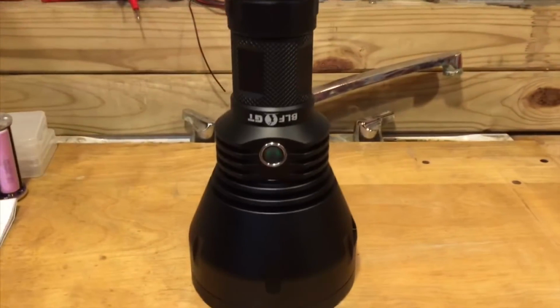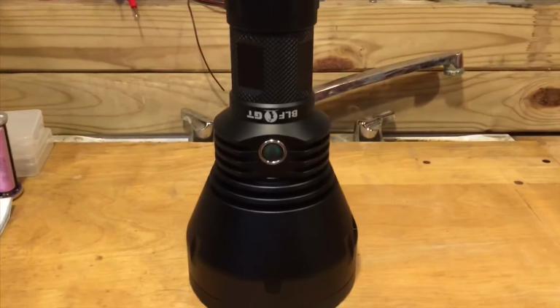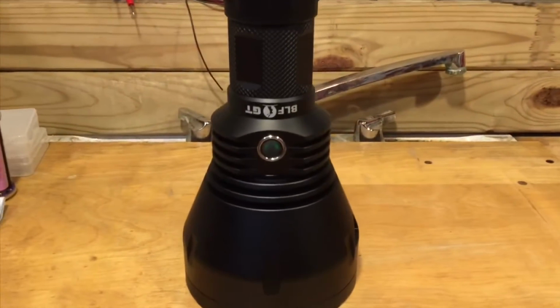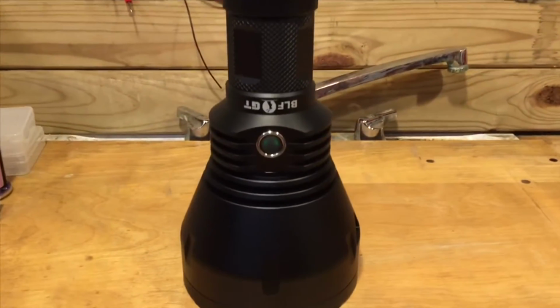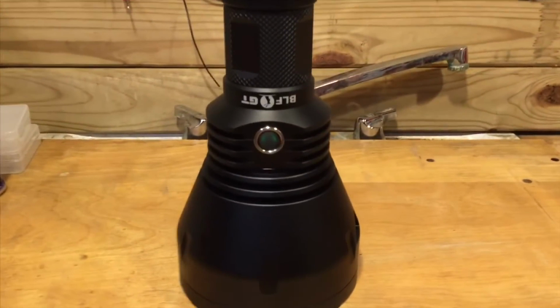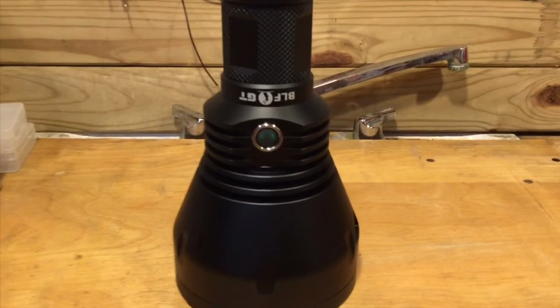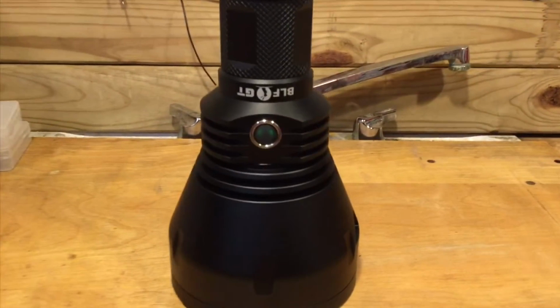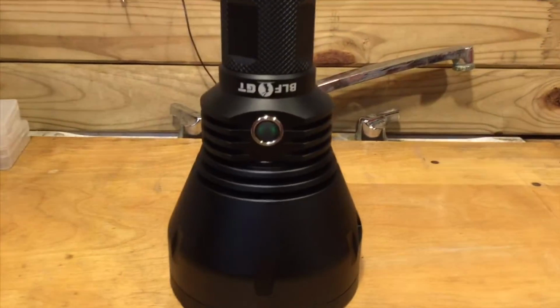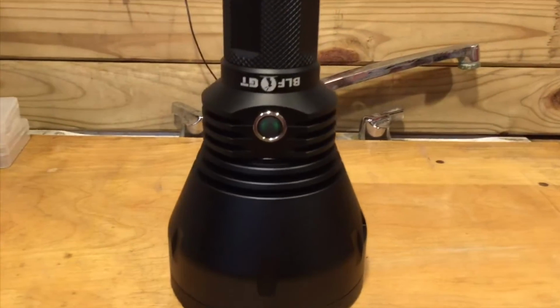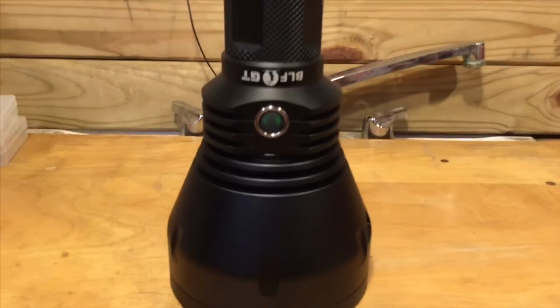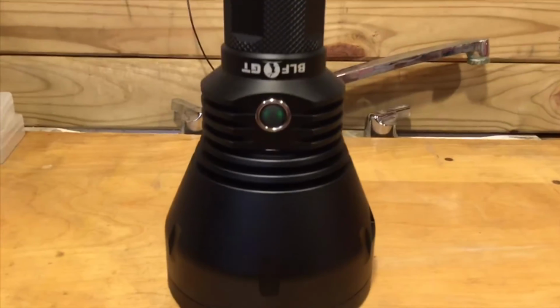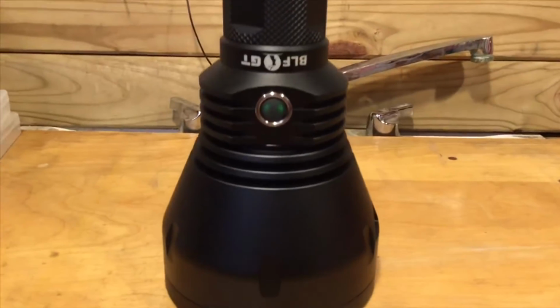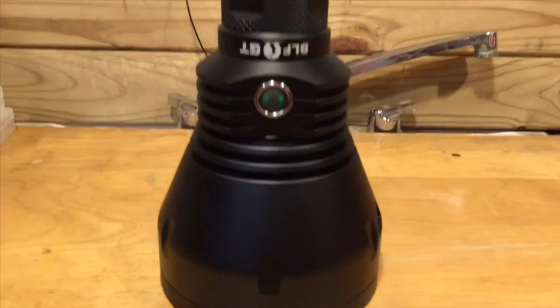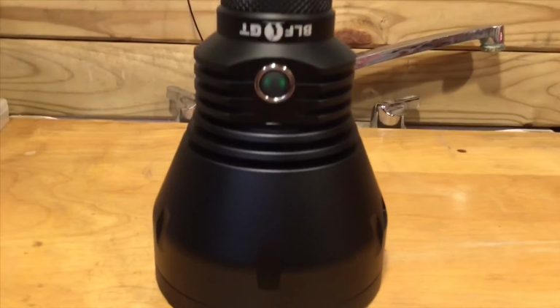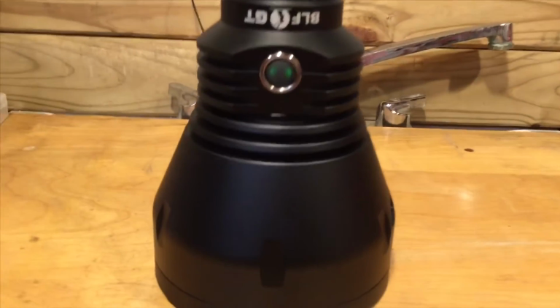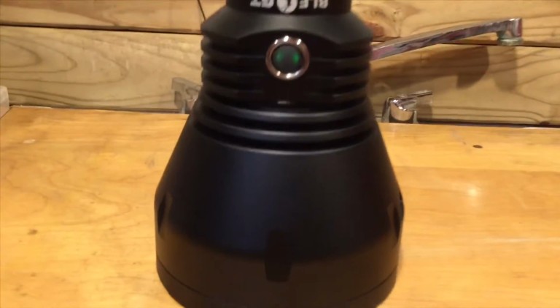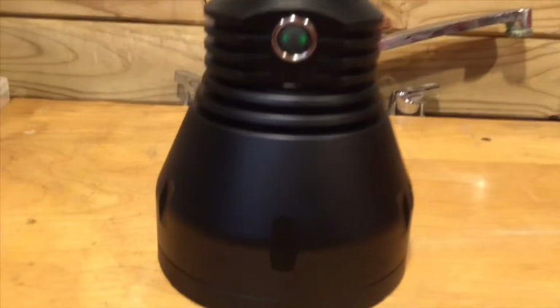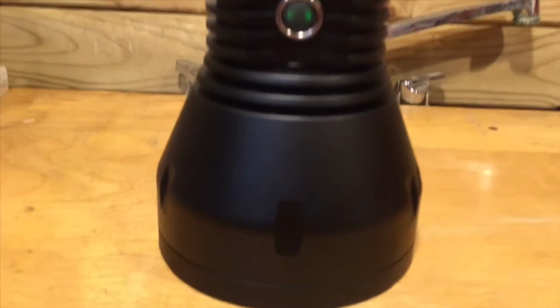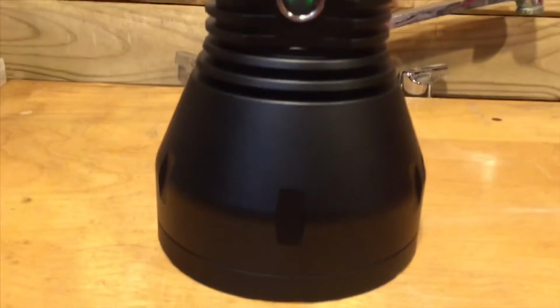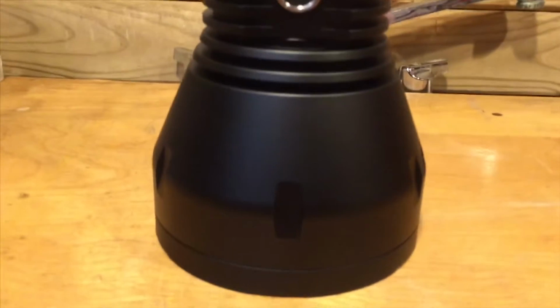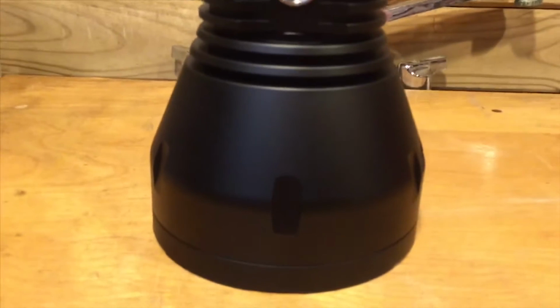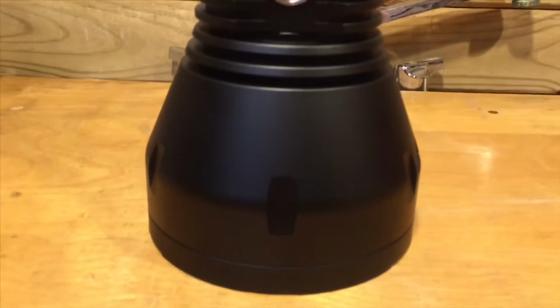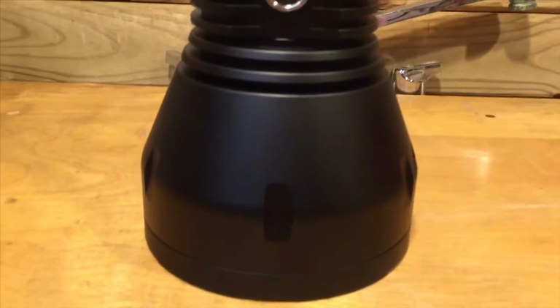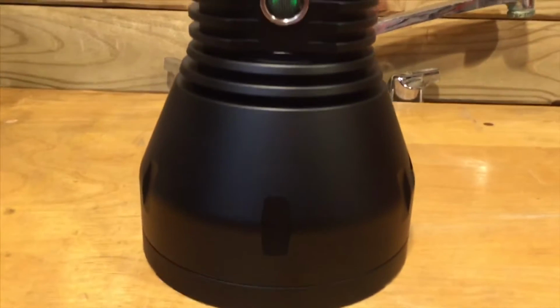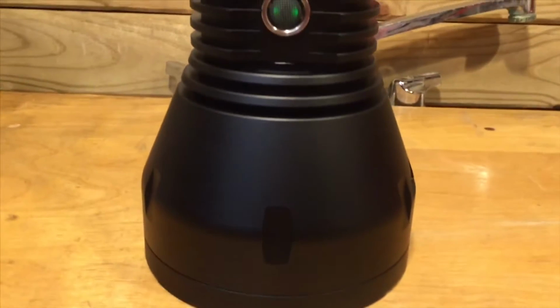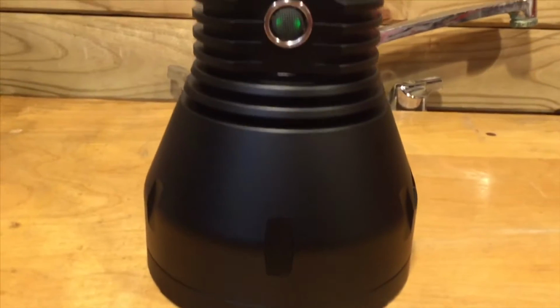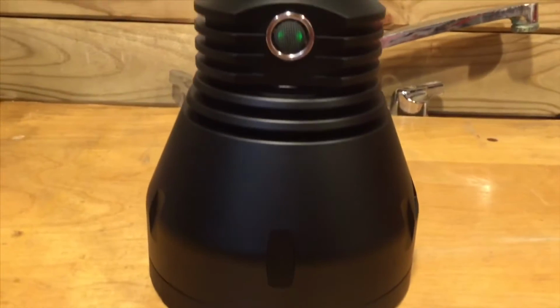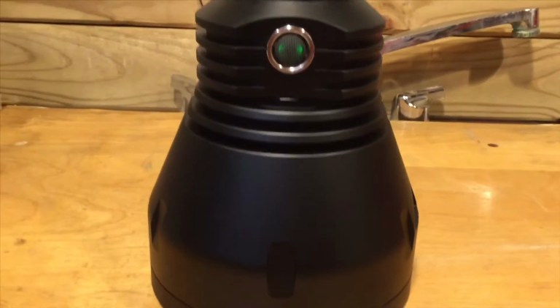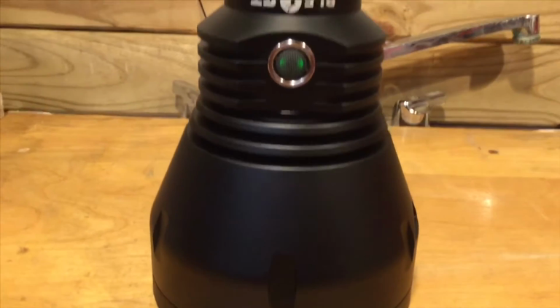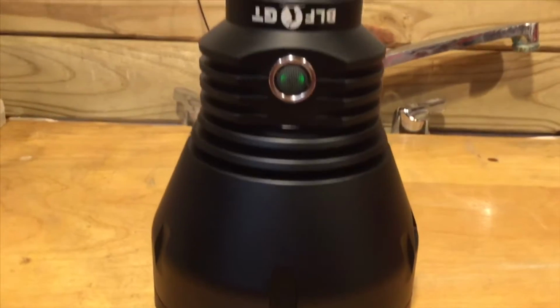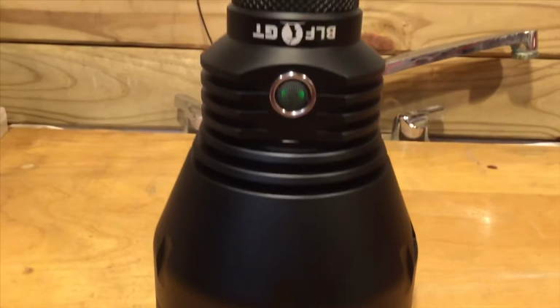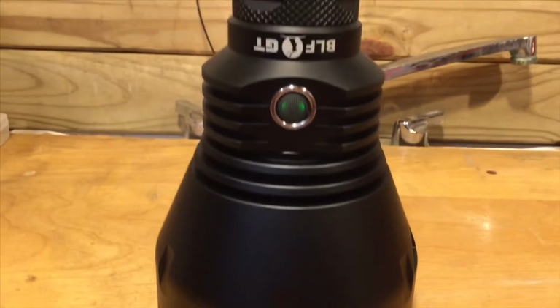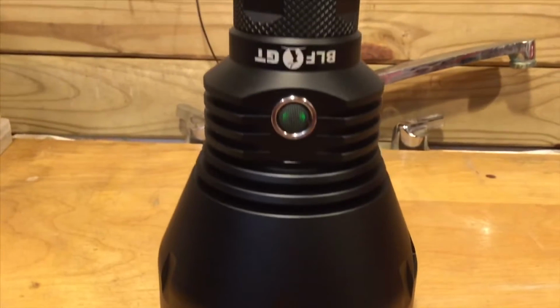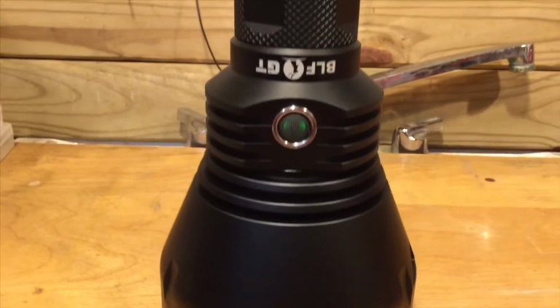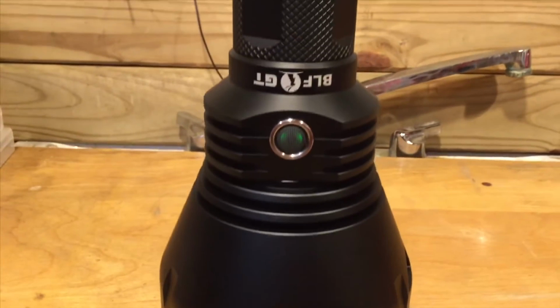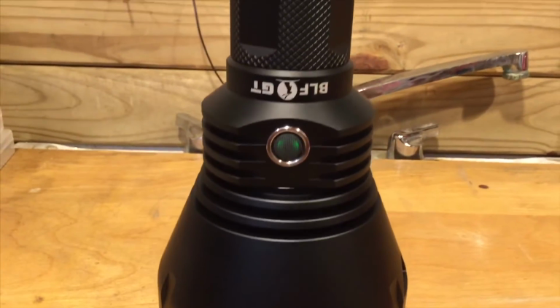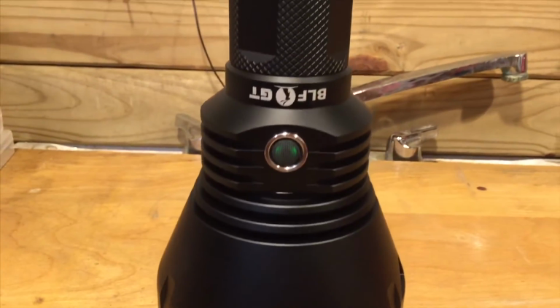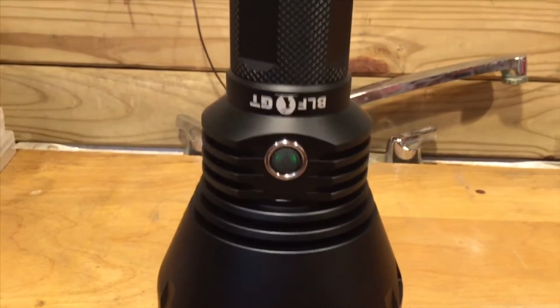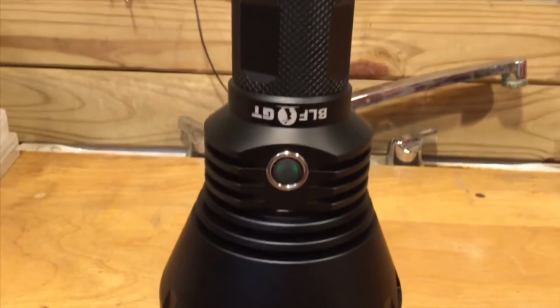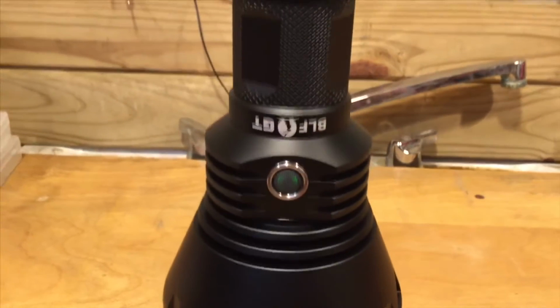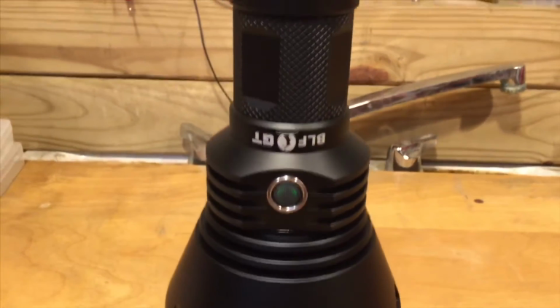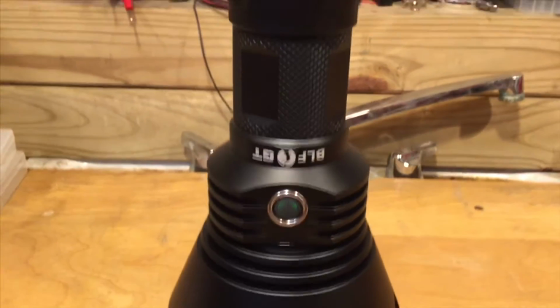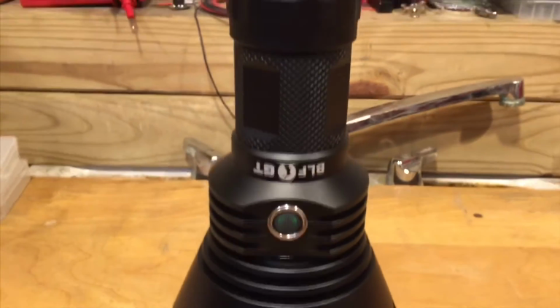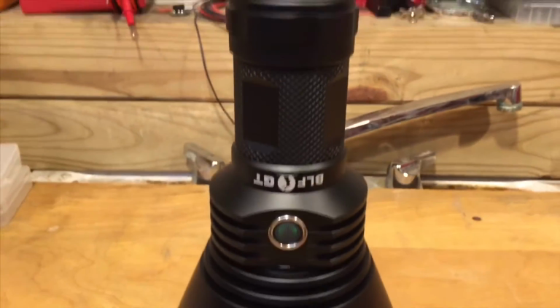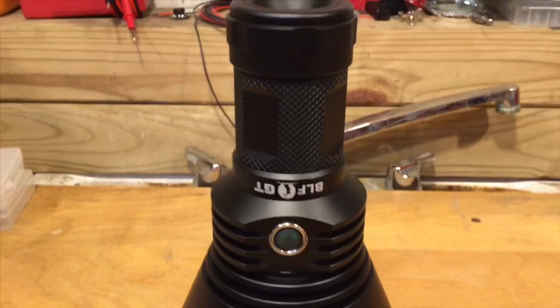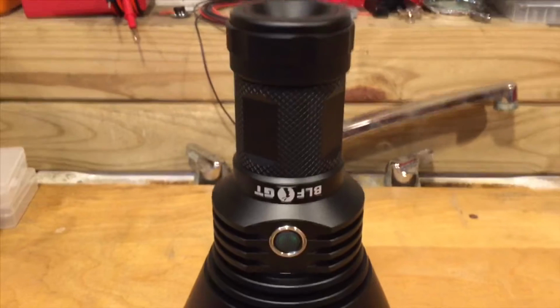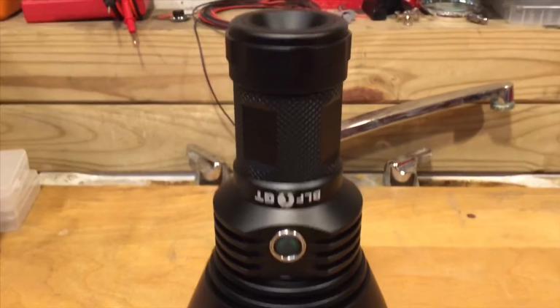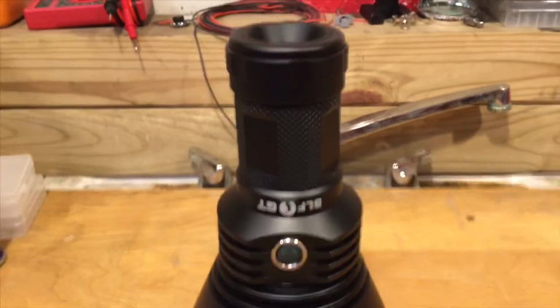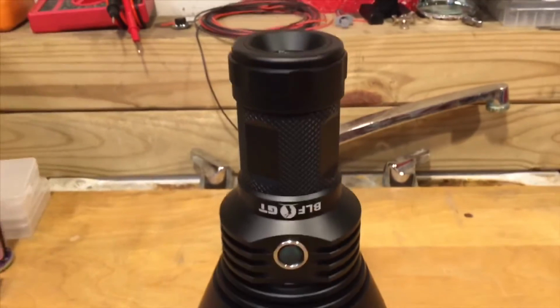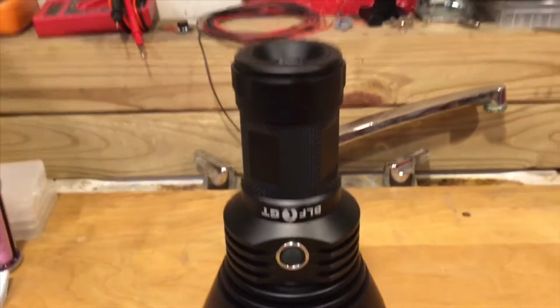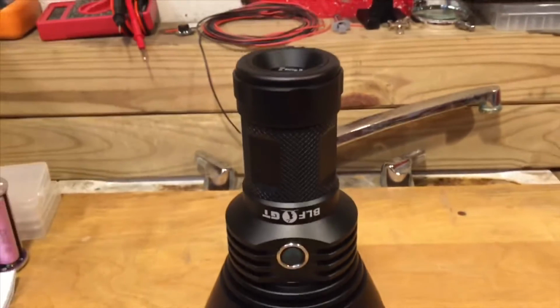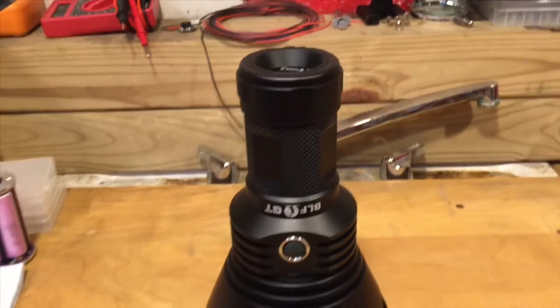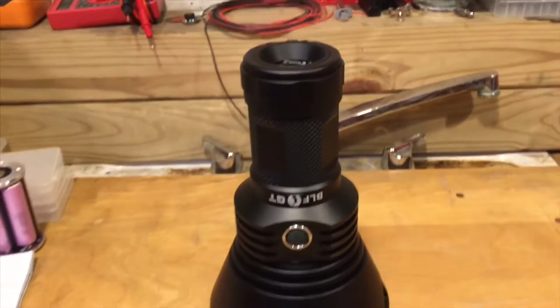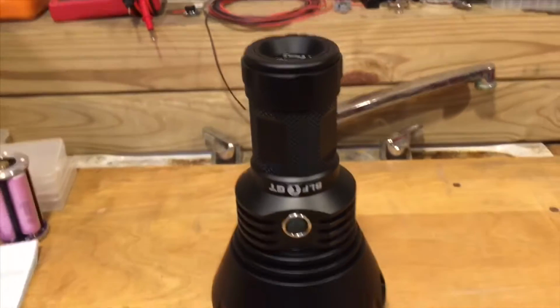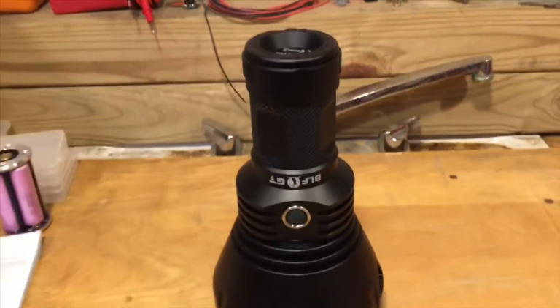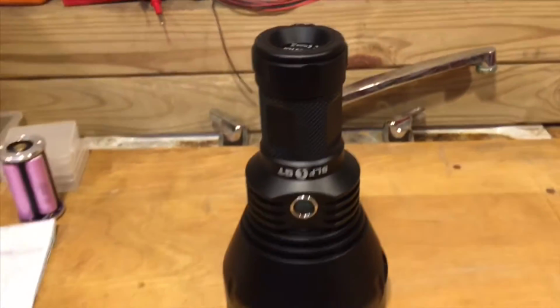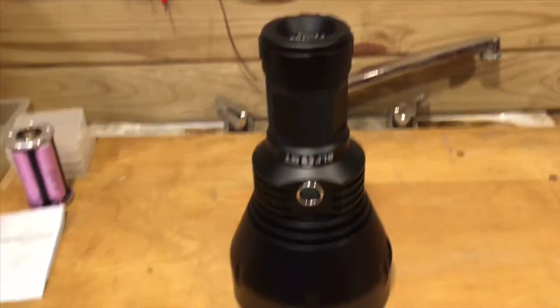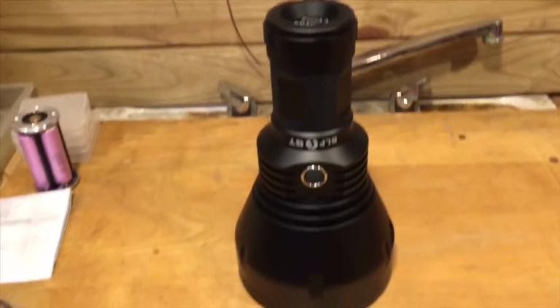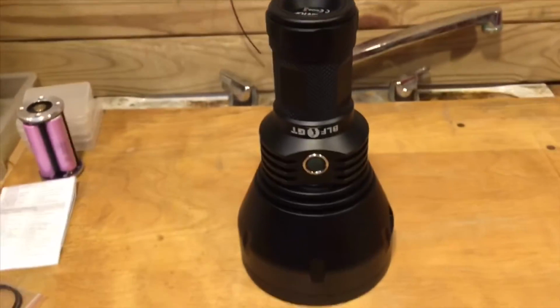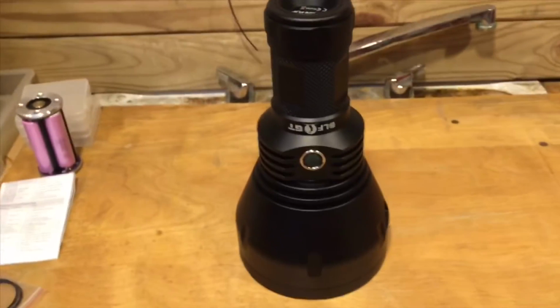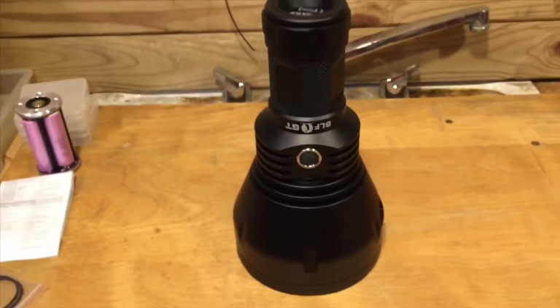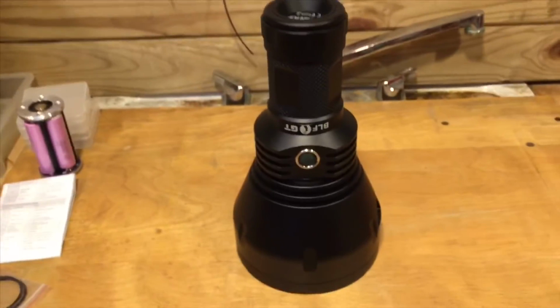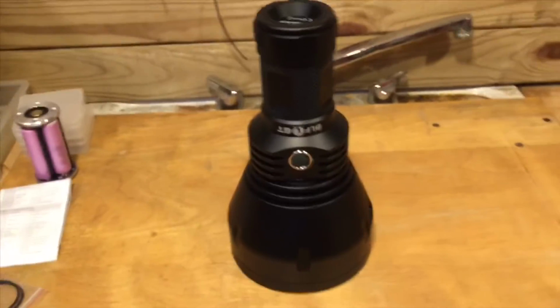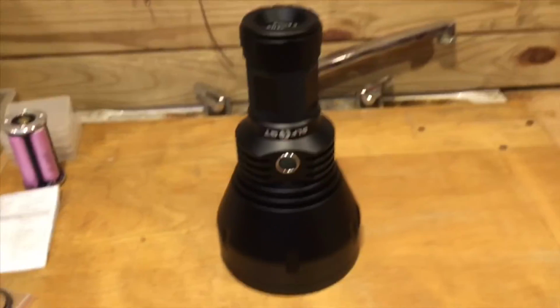Now with the short tube on it — same view, a lot shorter and definitely a lot lighter.